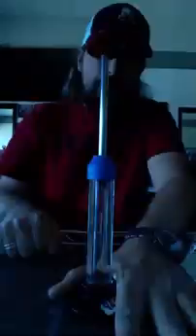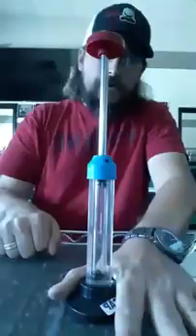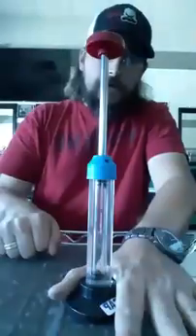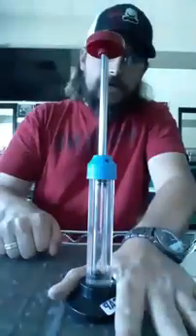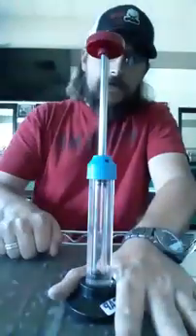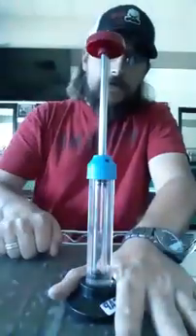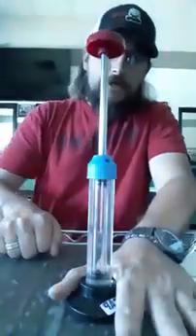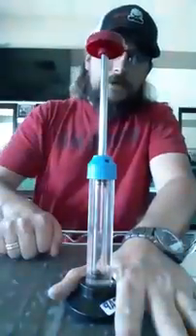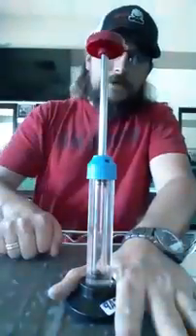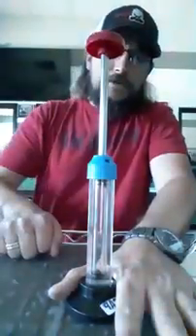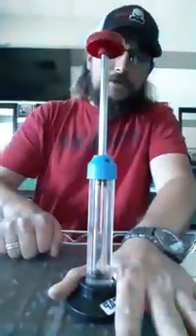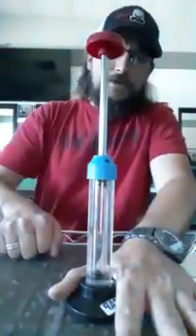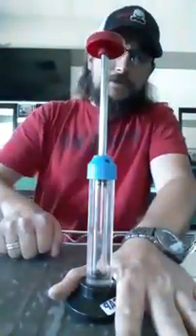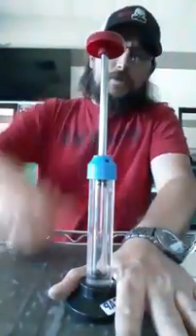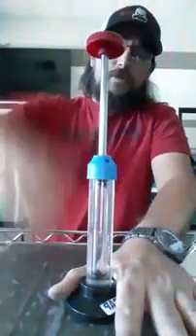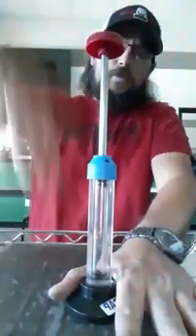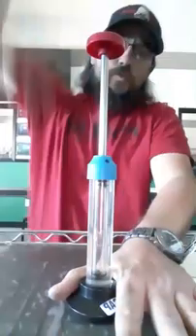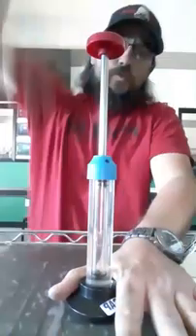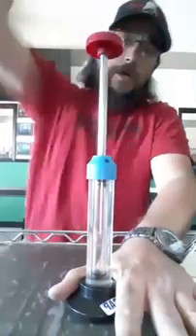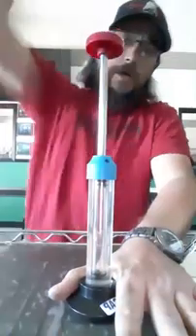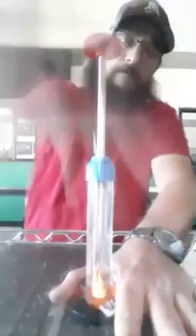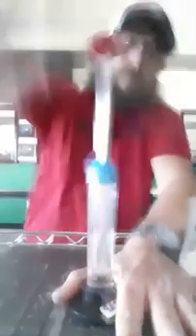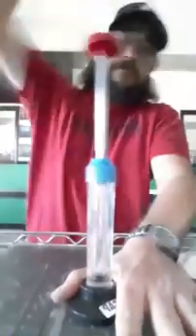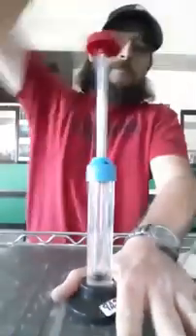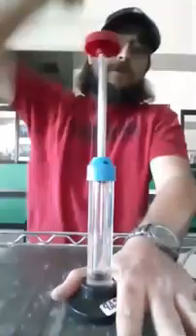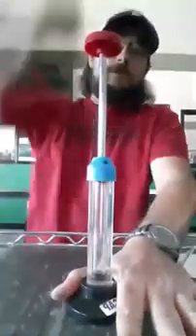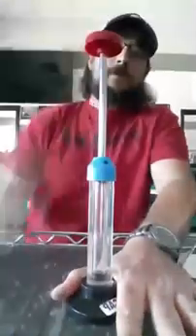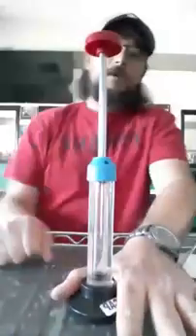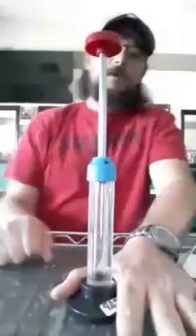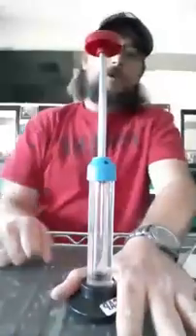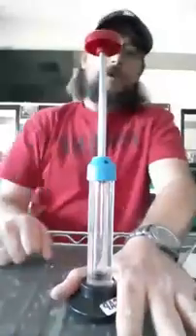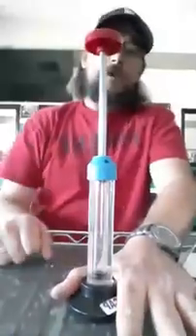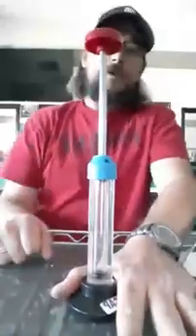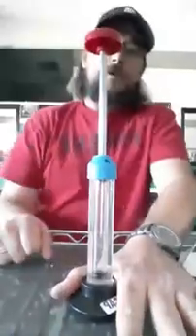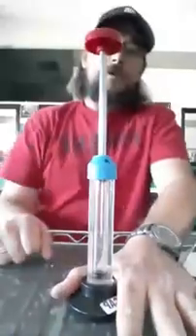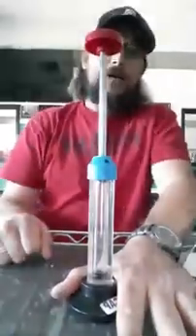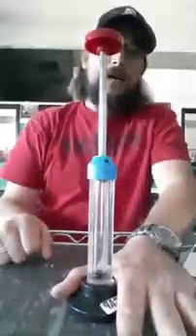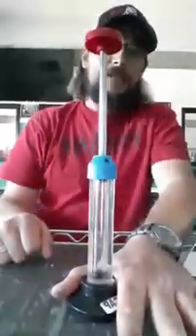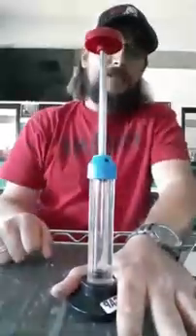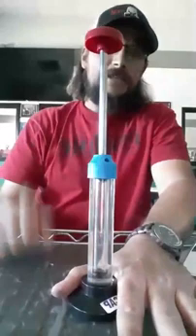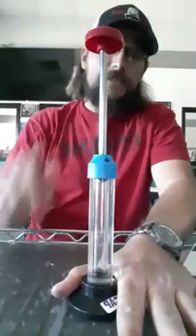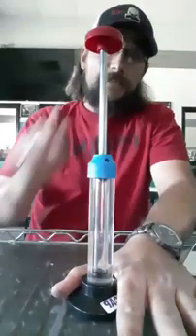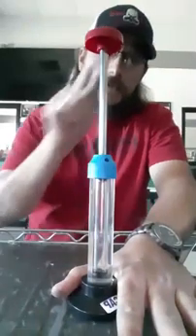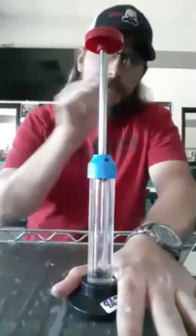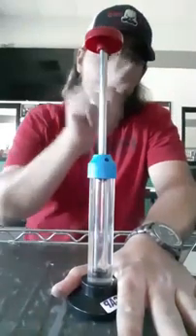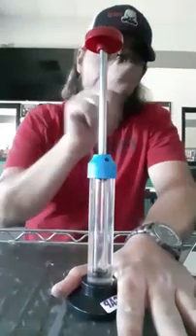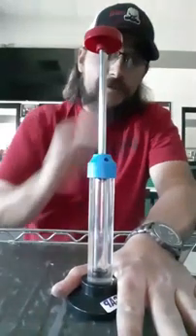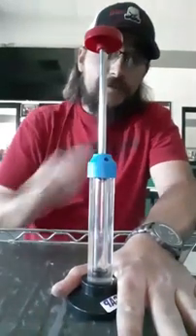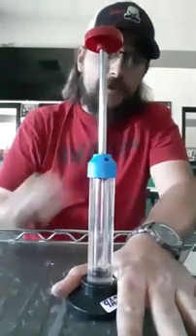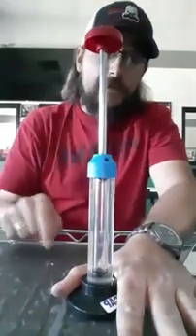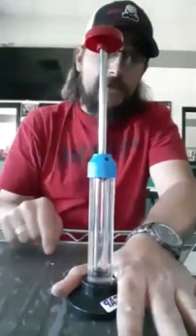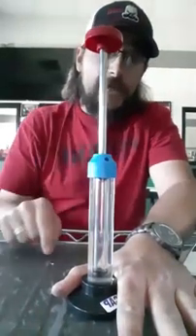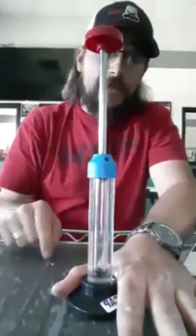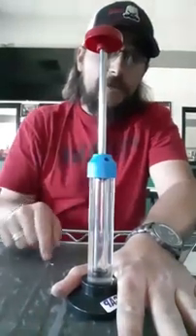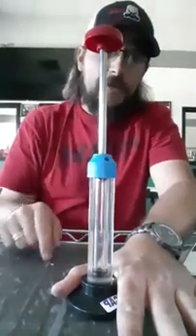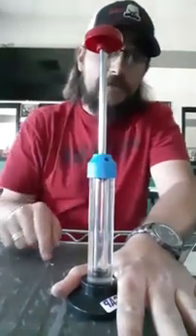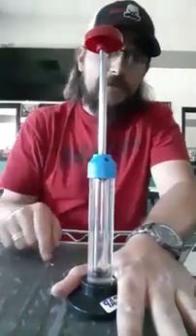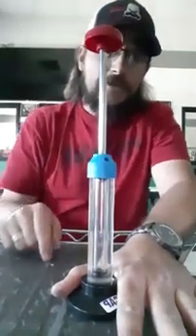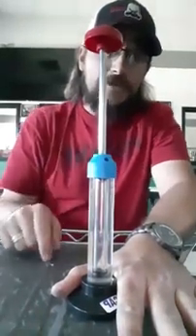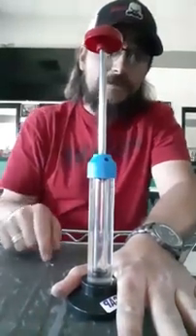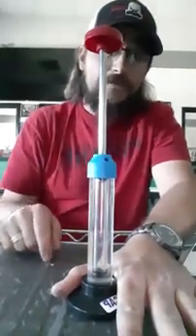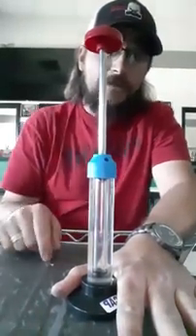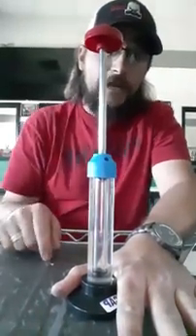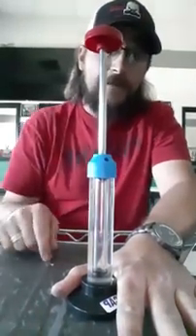Three, two, one. I don't know if you guys could see that, but if you slow it down, I bet you'll see a flame.